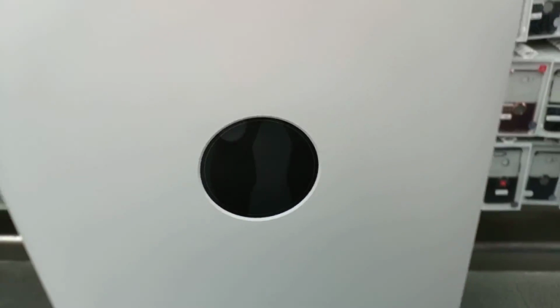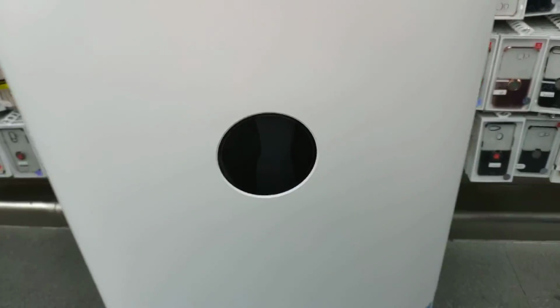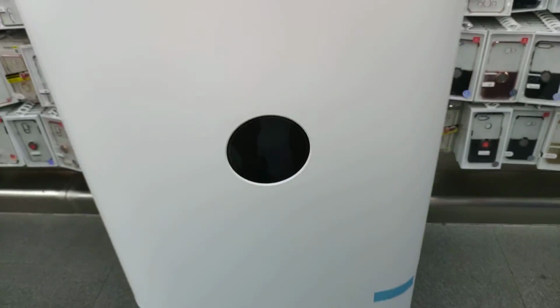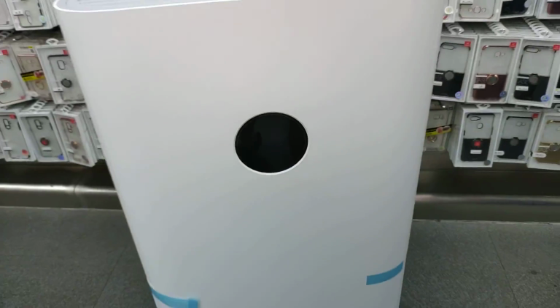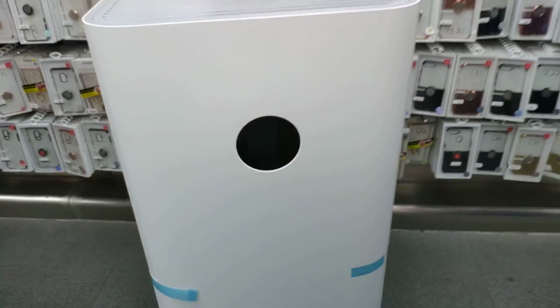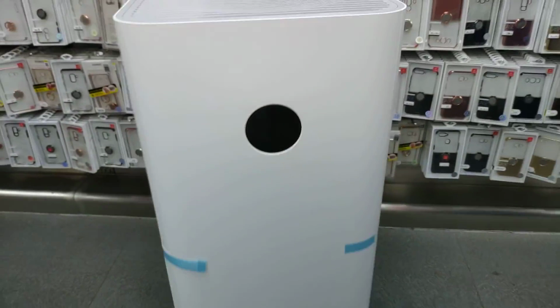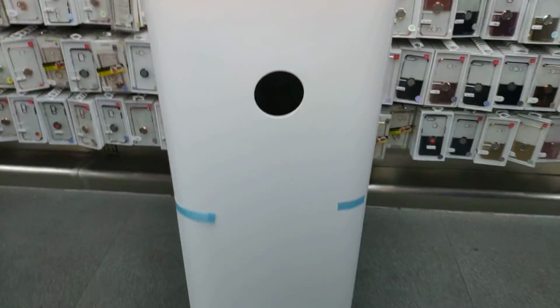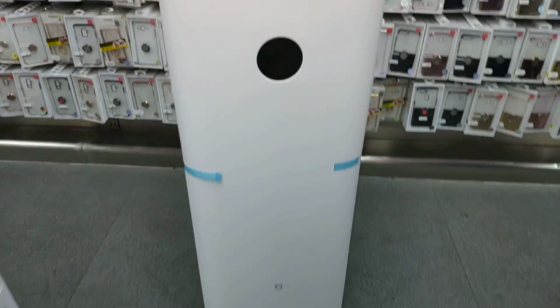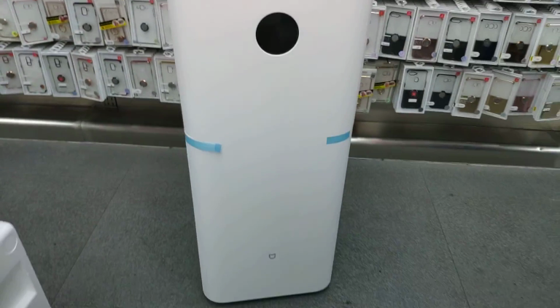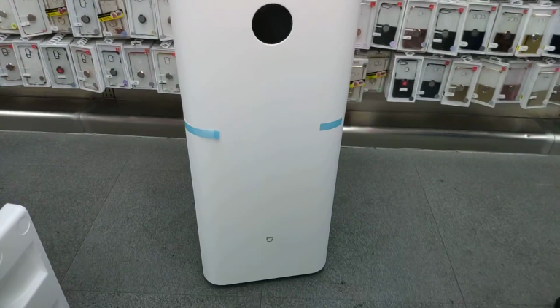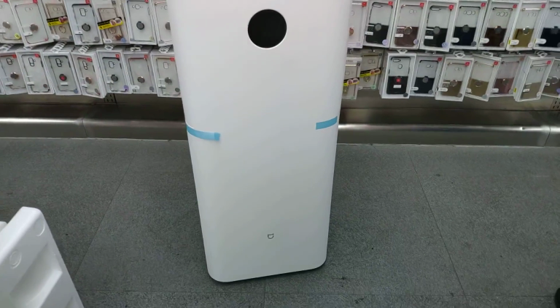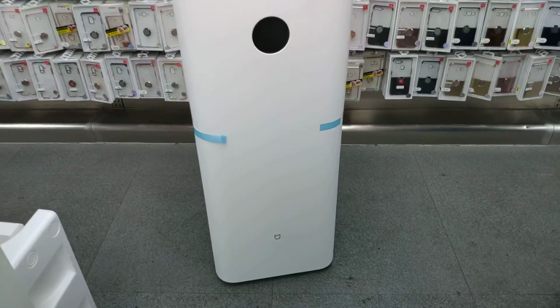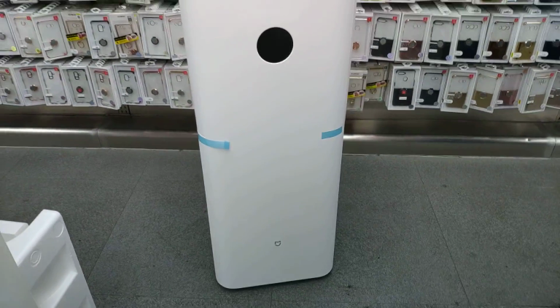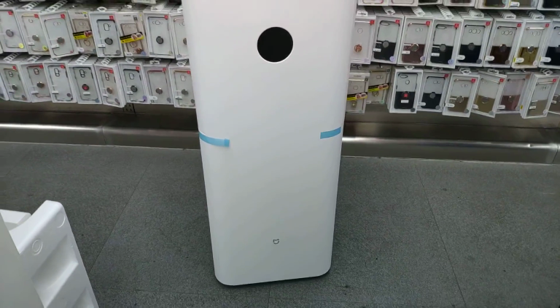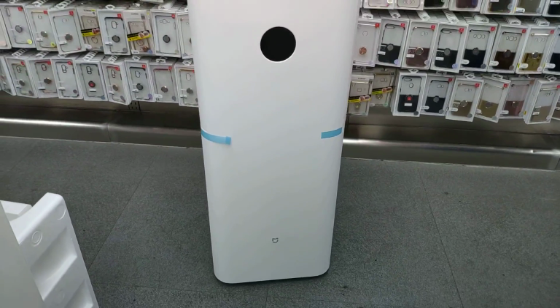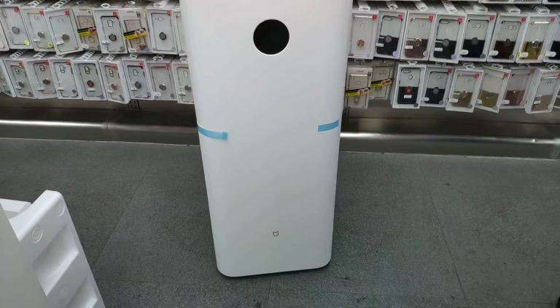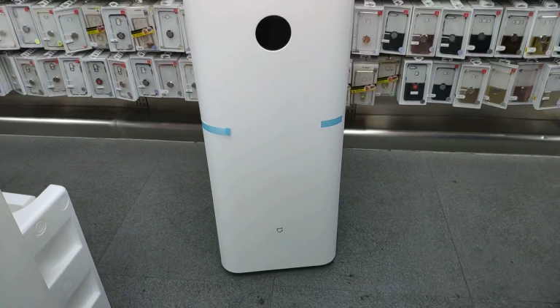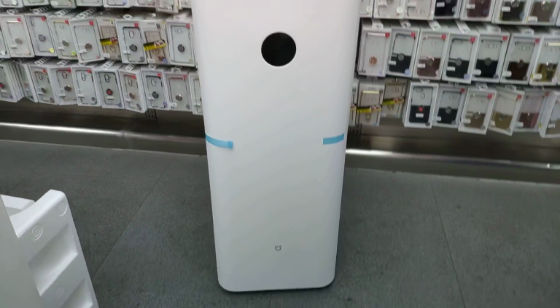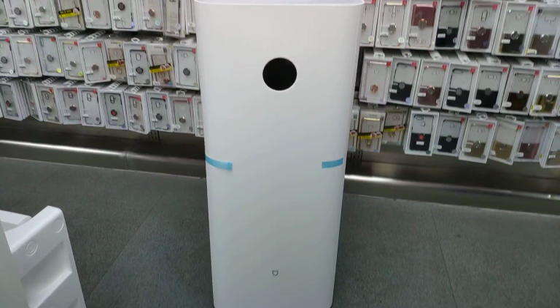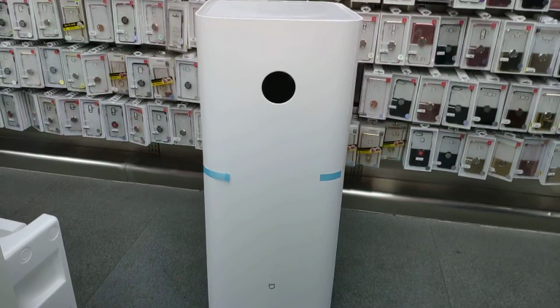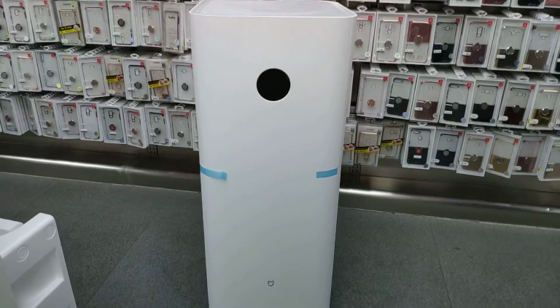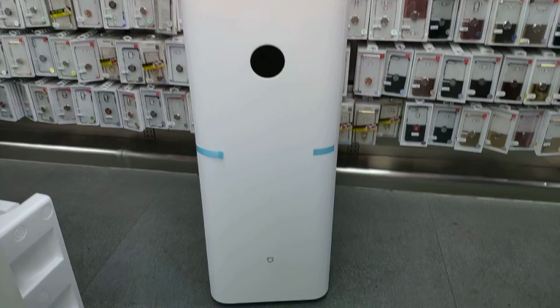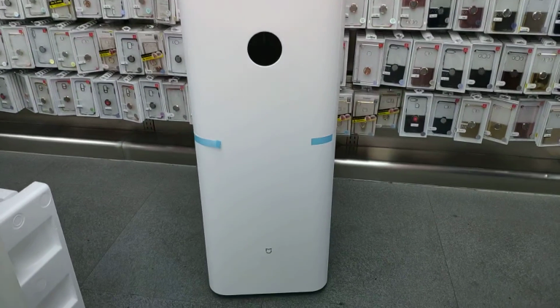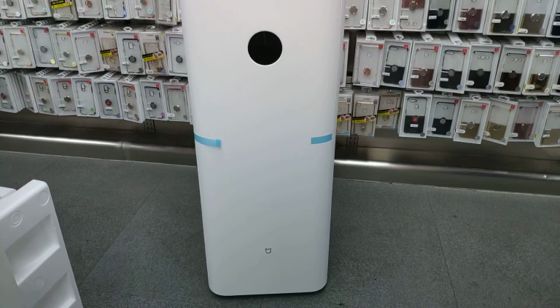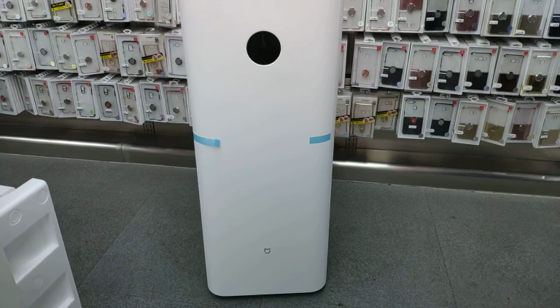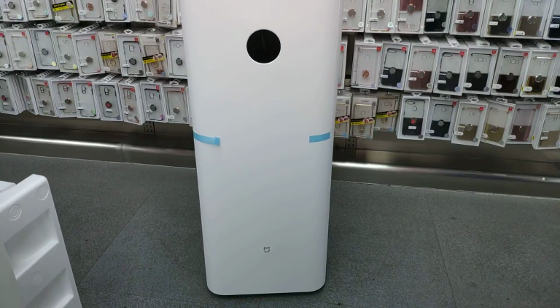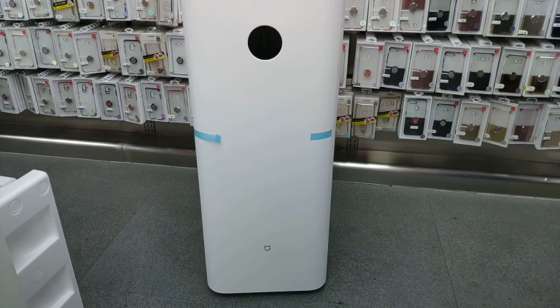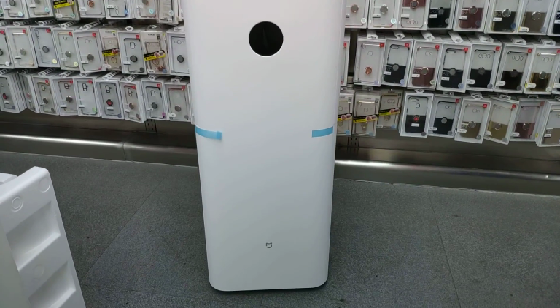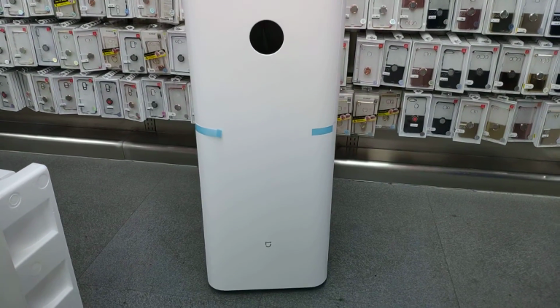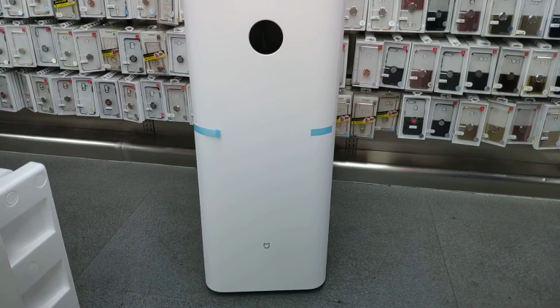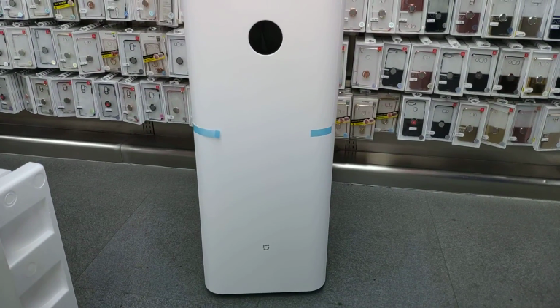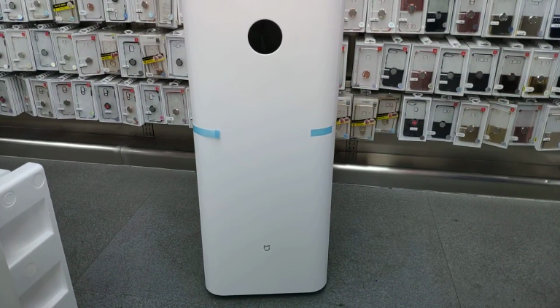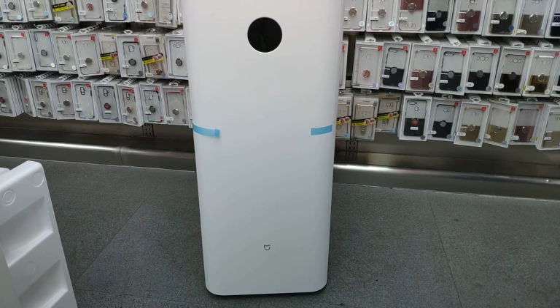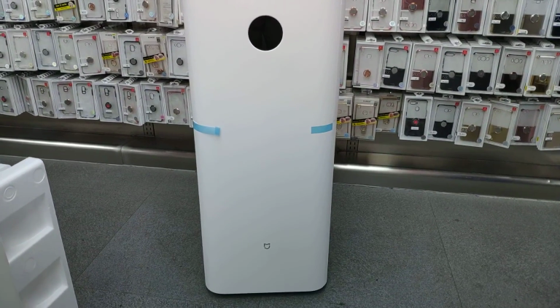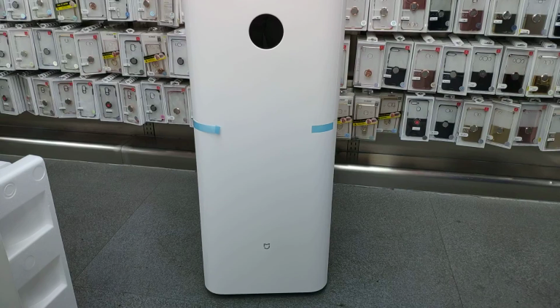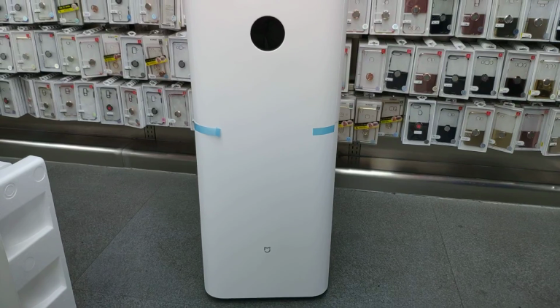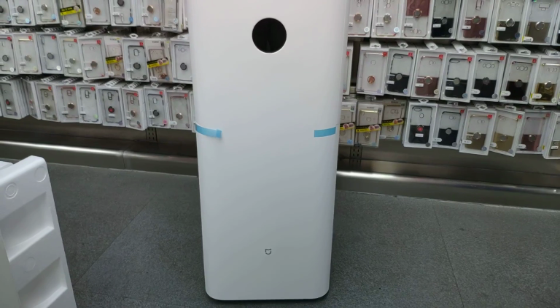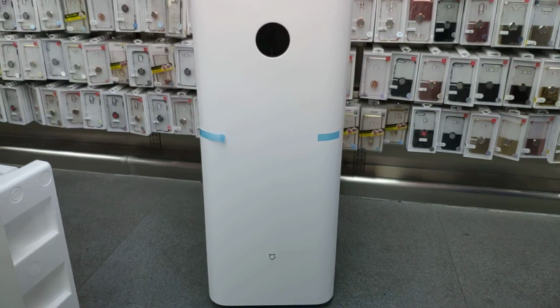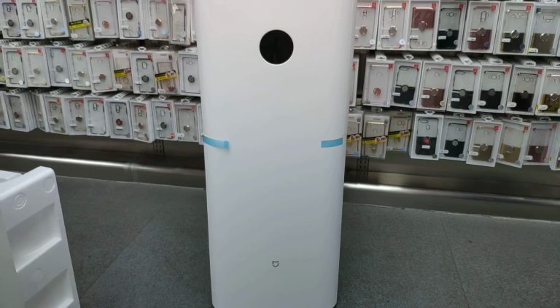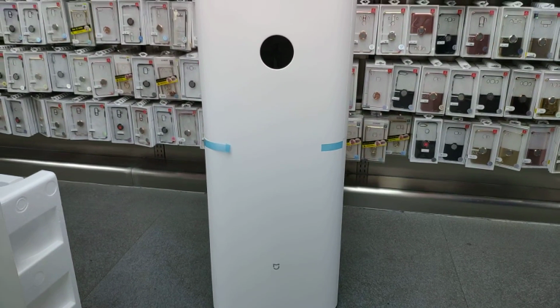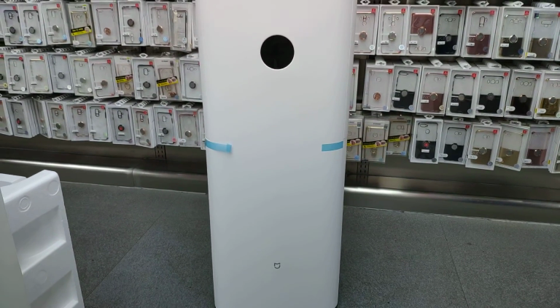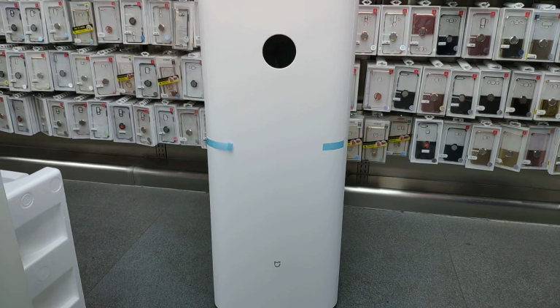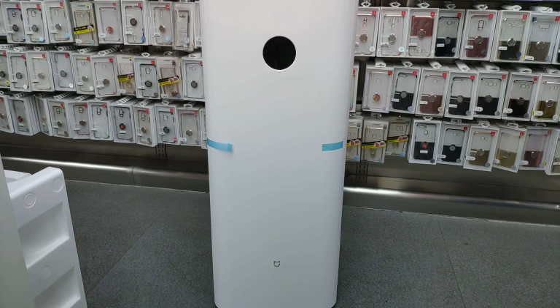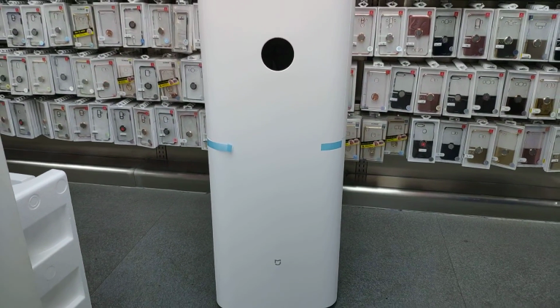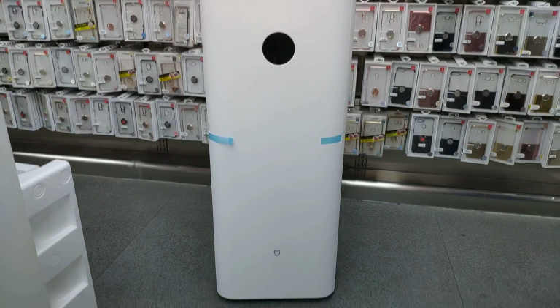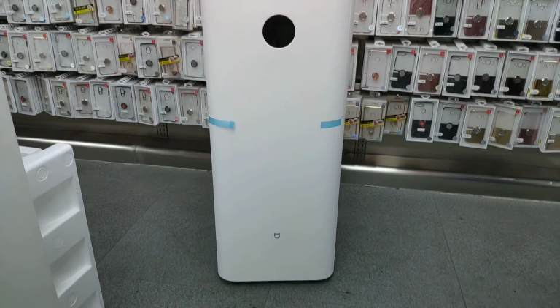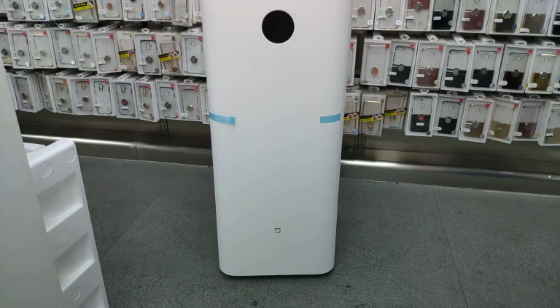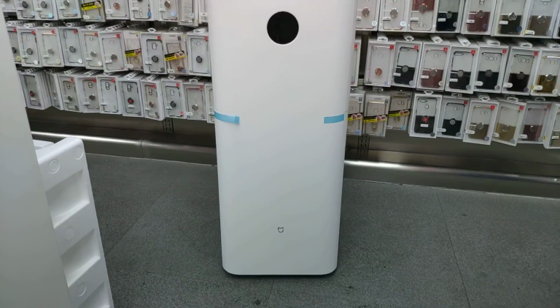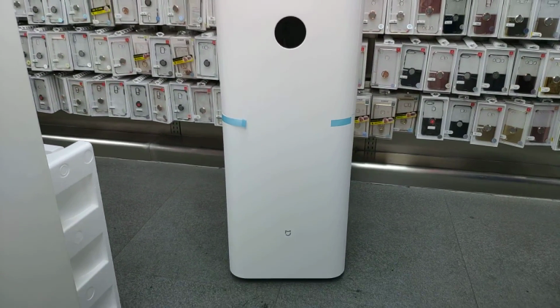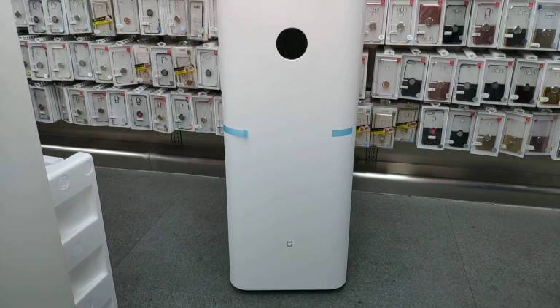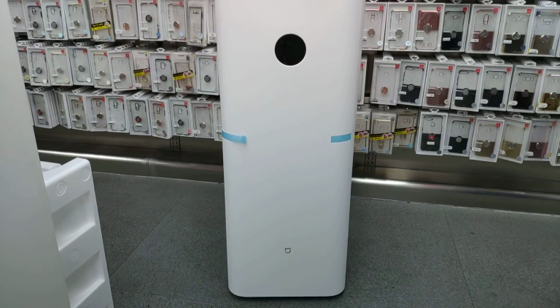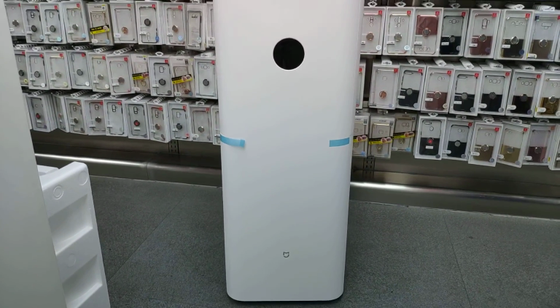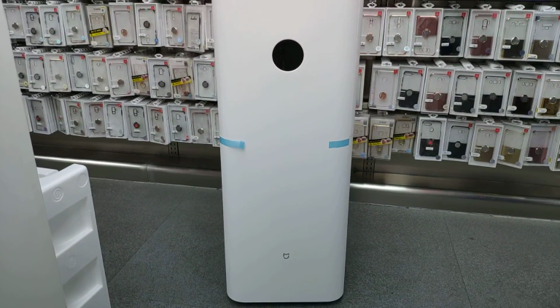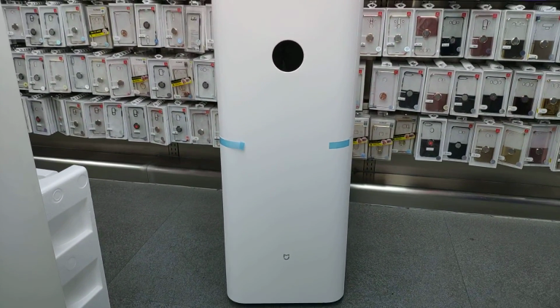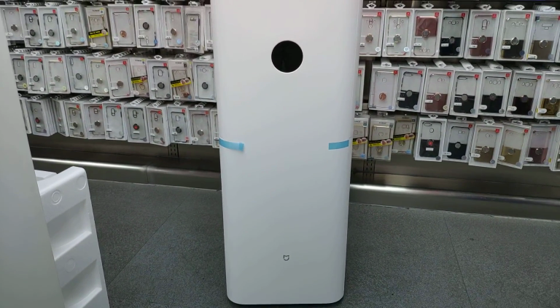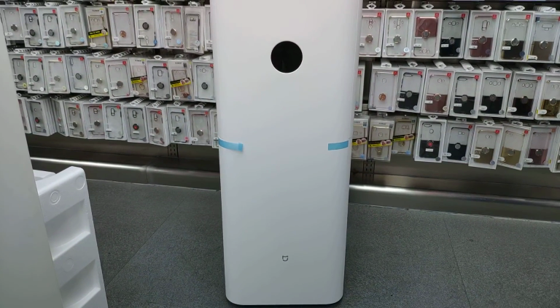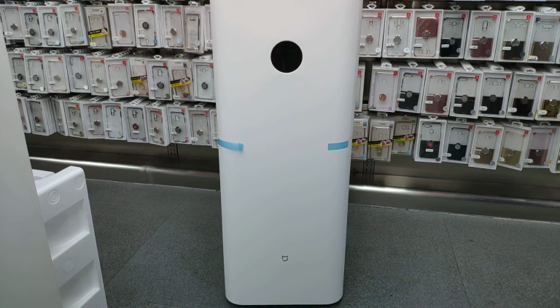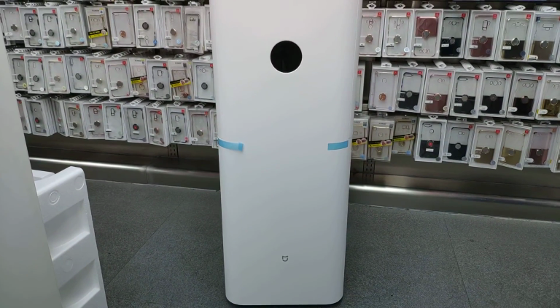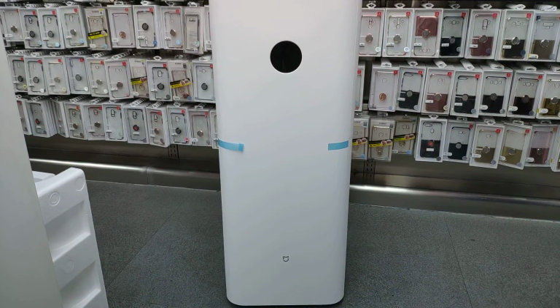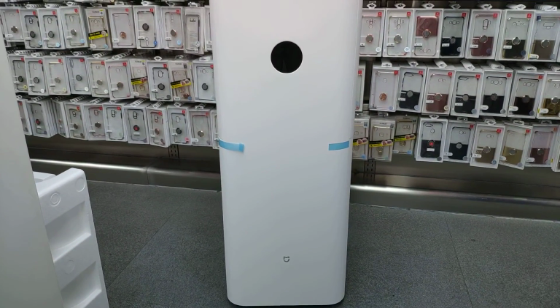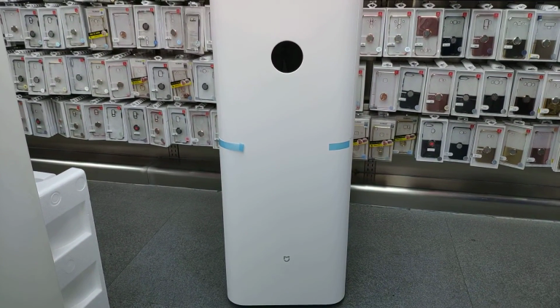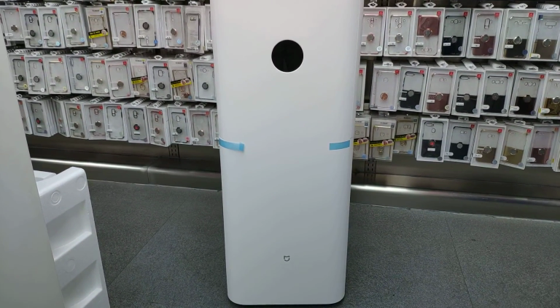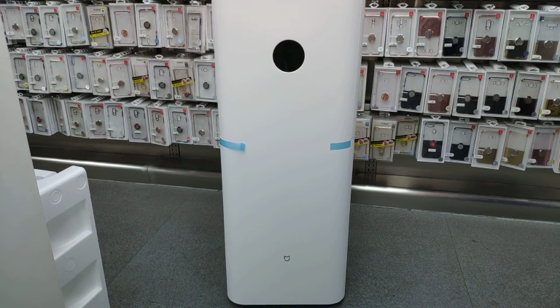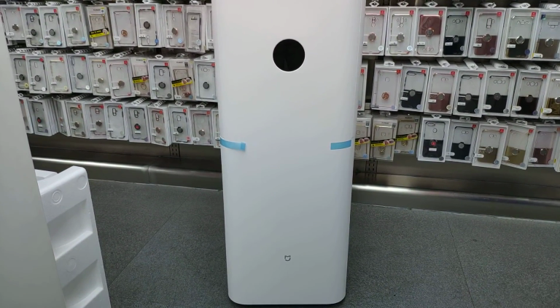So that's it for the Xiaomi Air Purifier Max. I'm Mimichiro02. Thanks for watching.